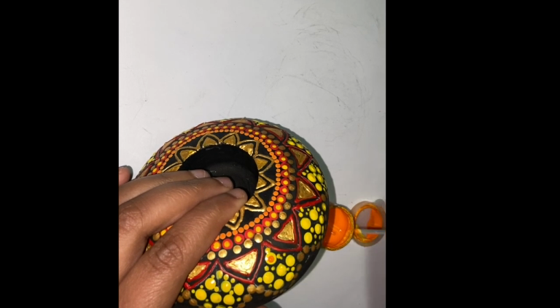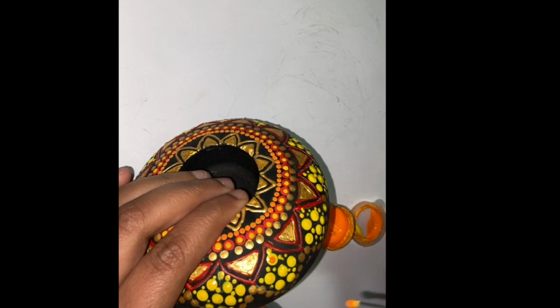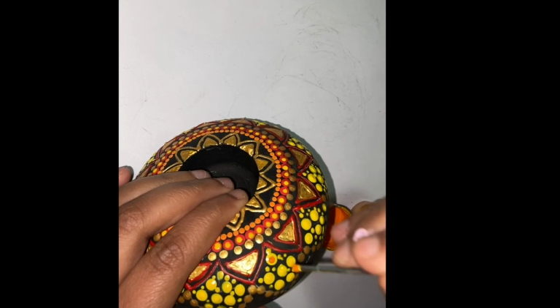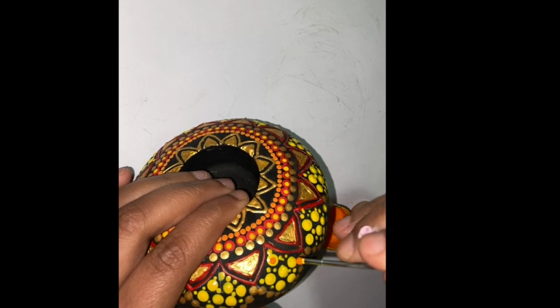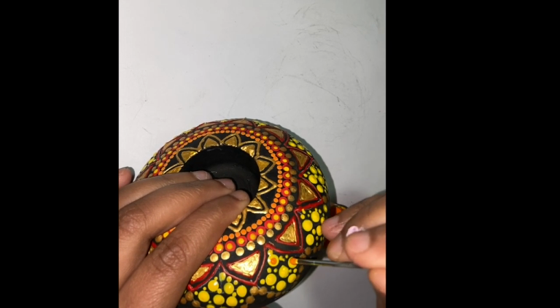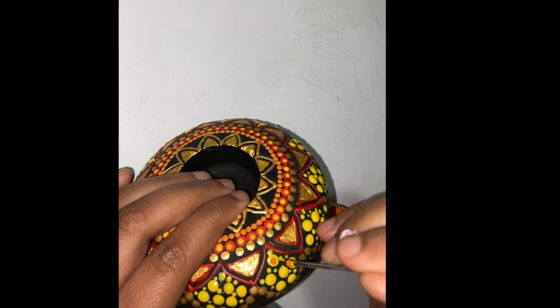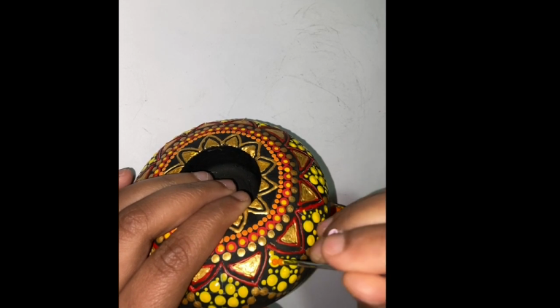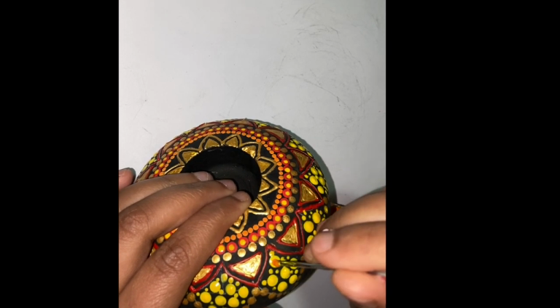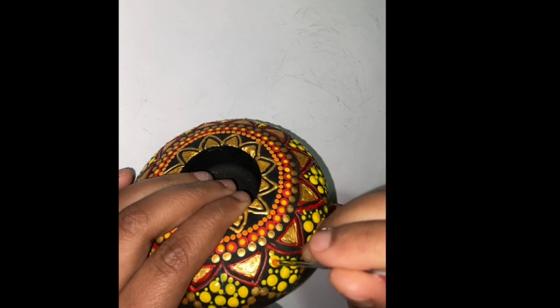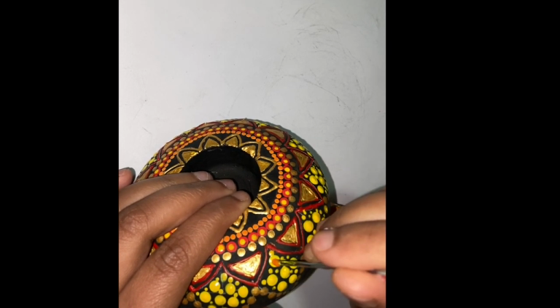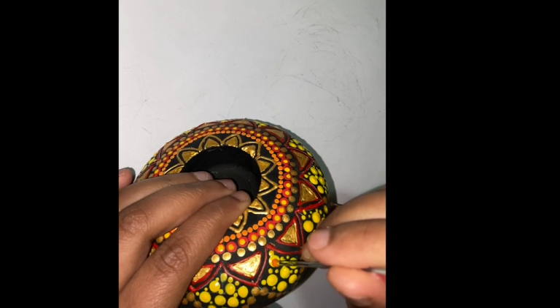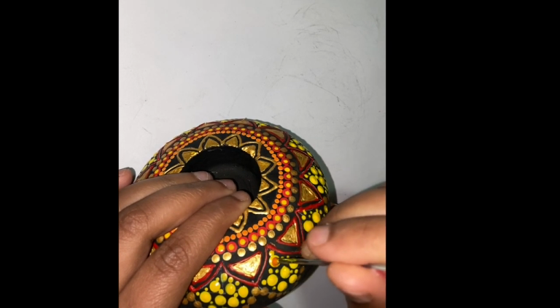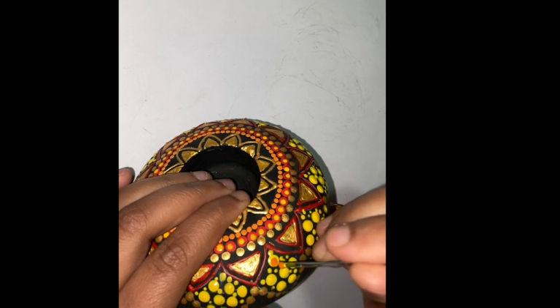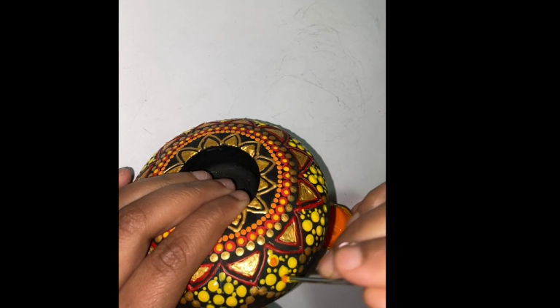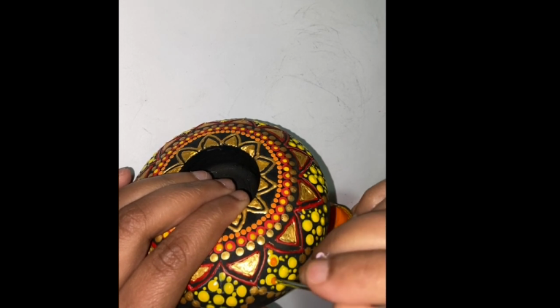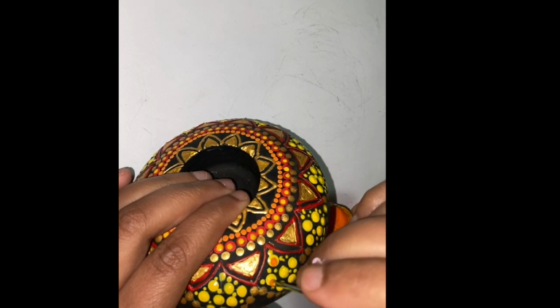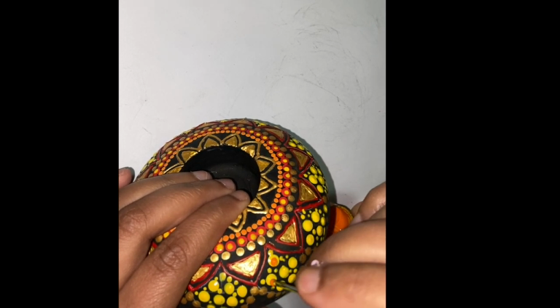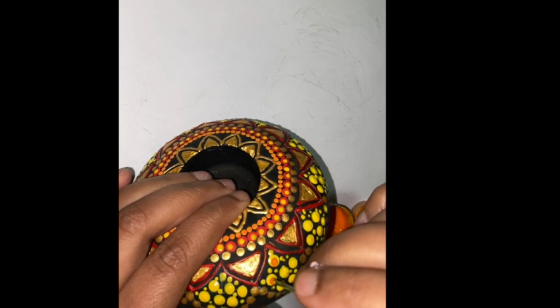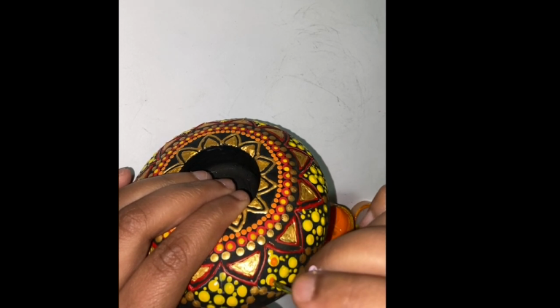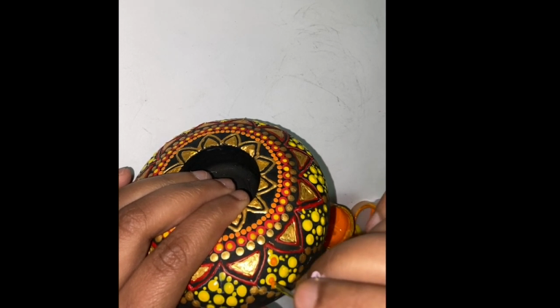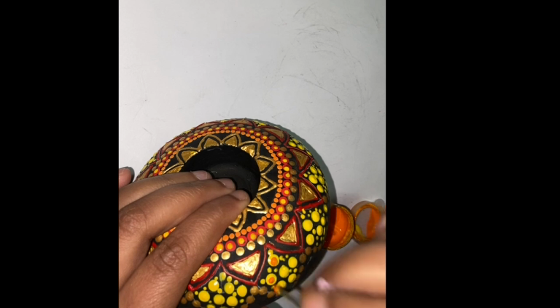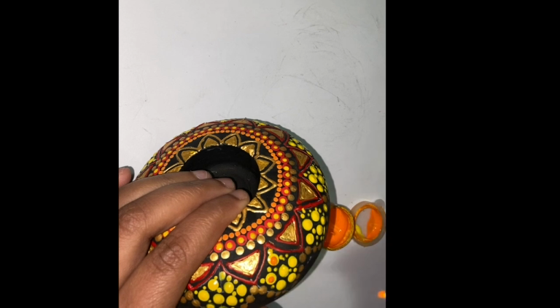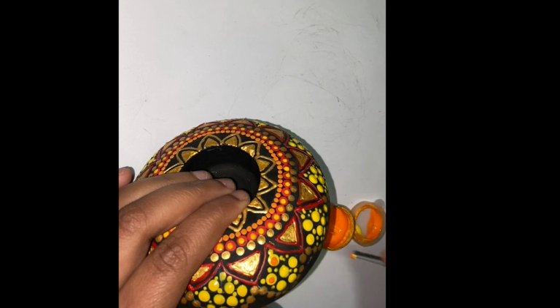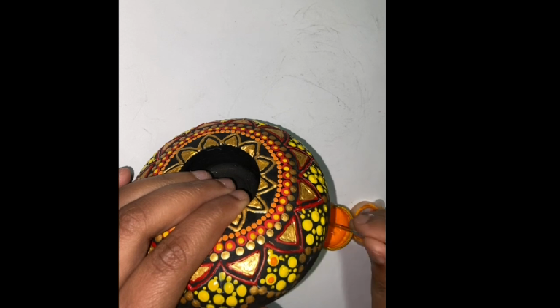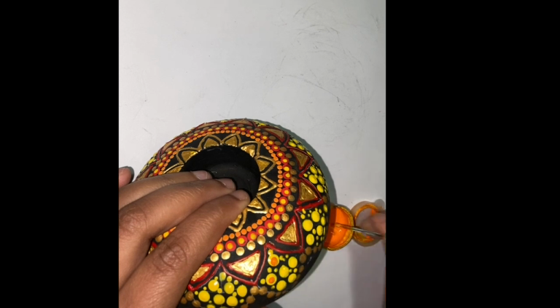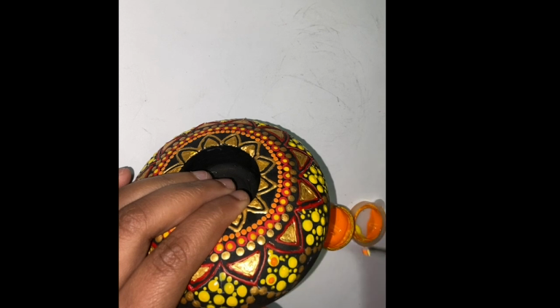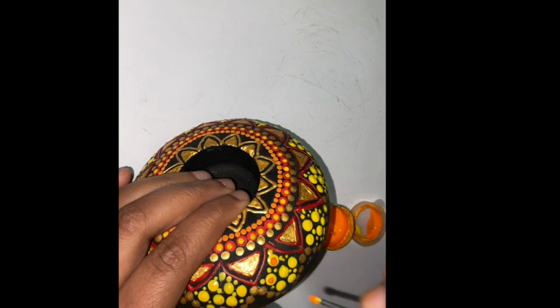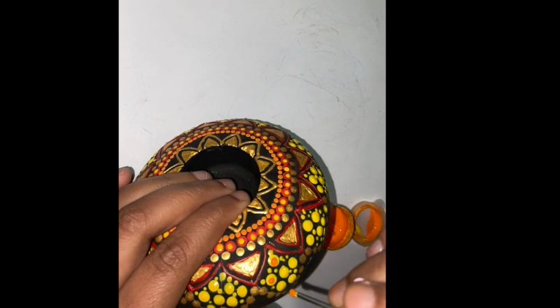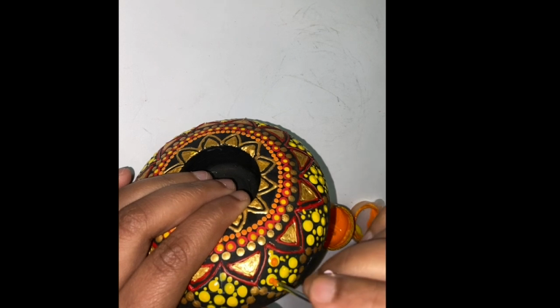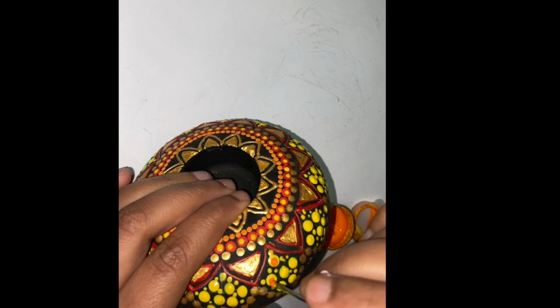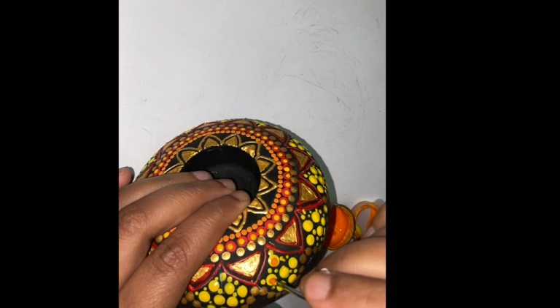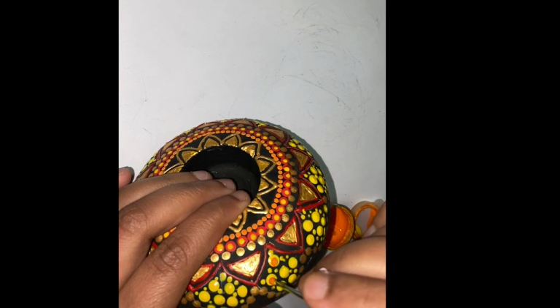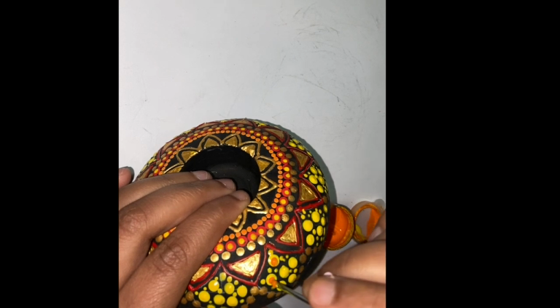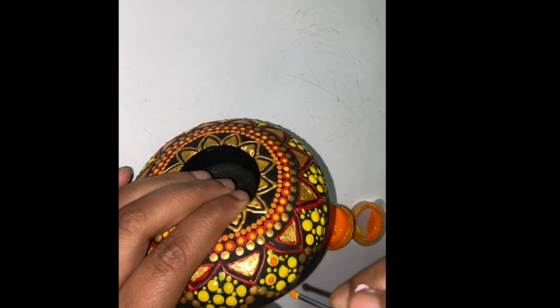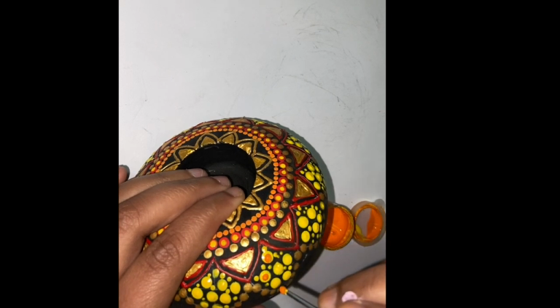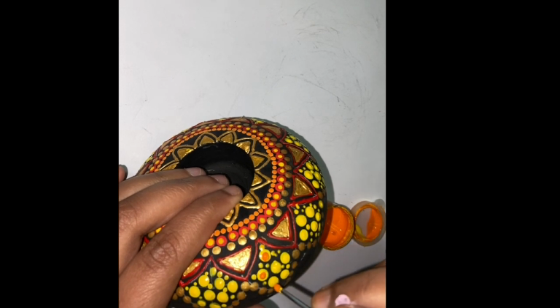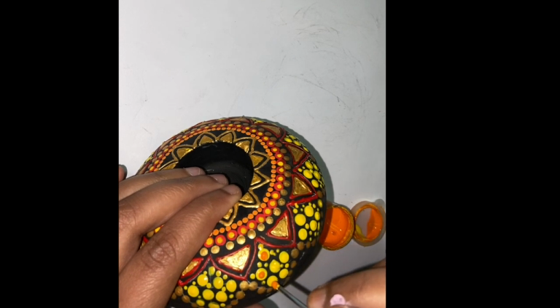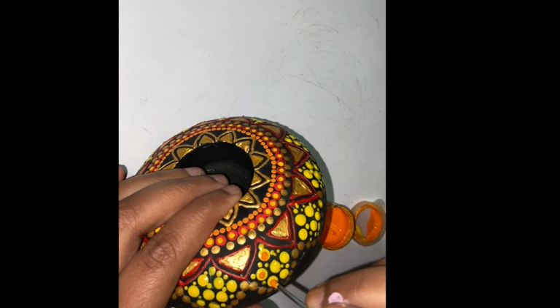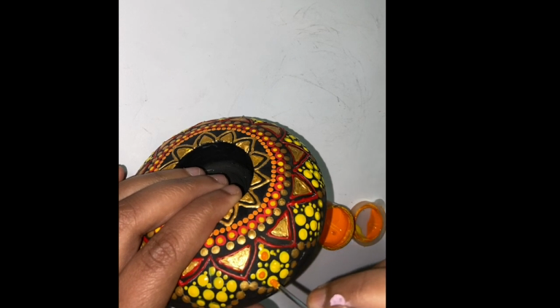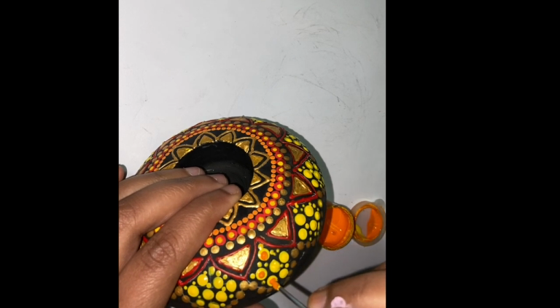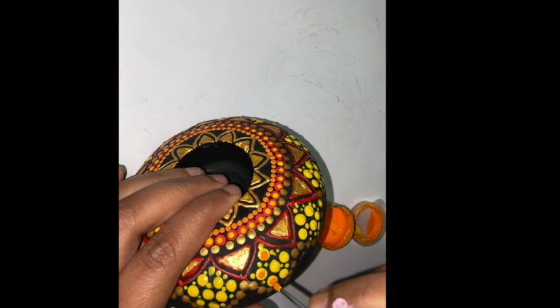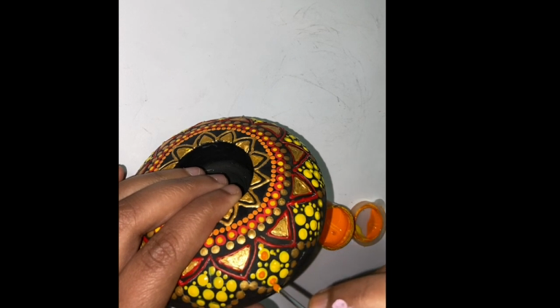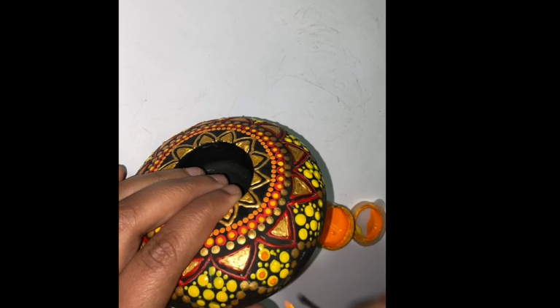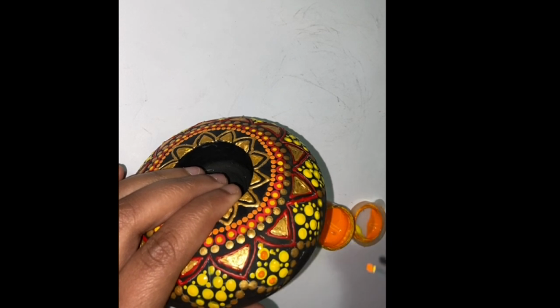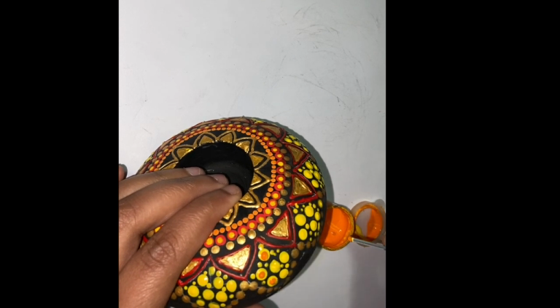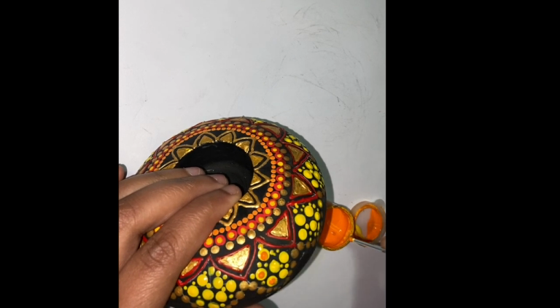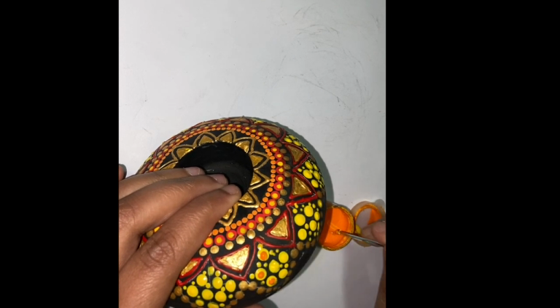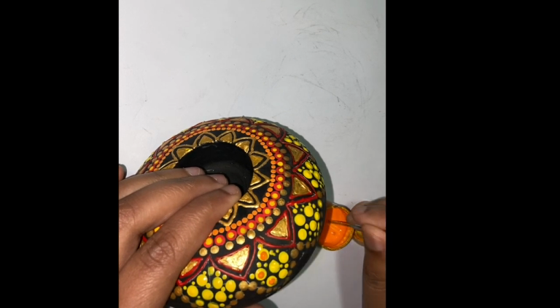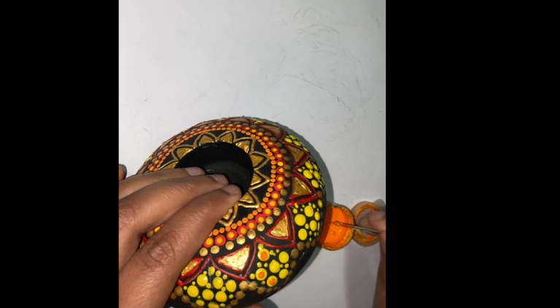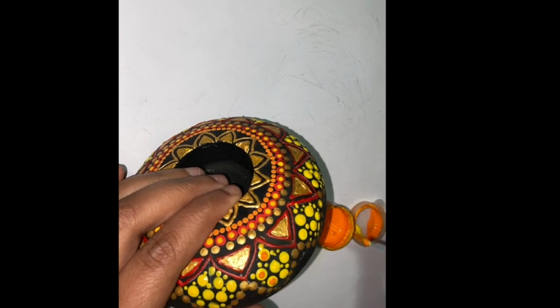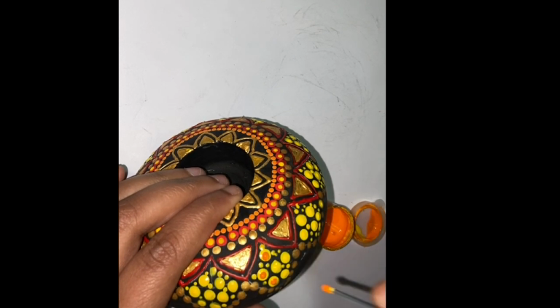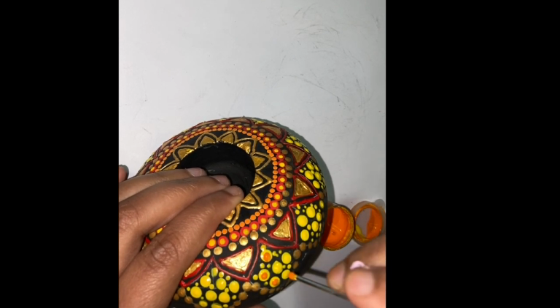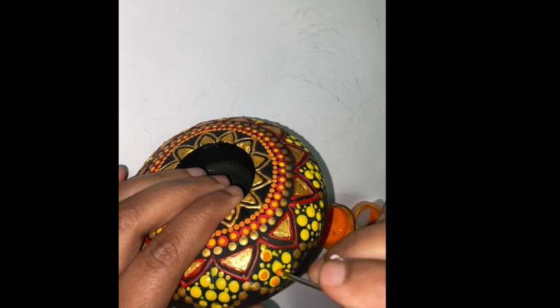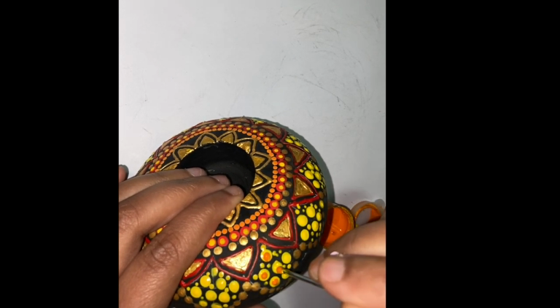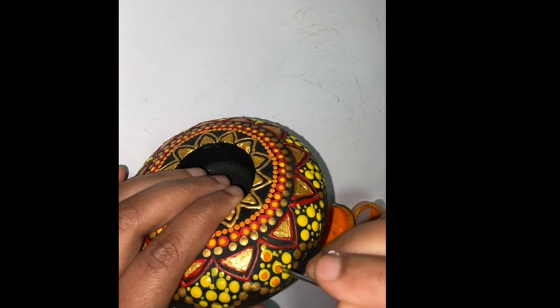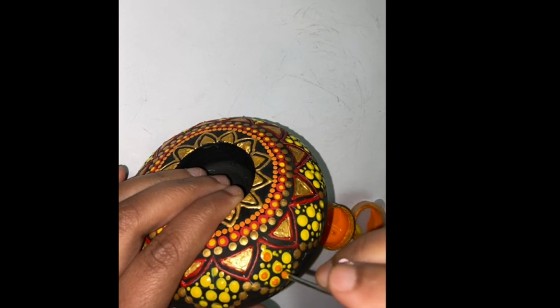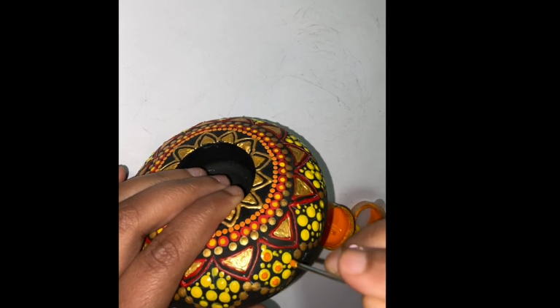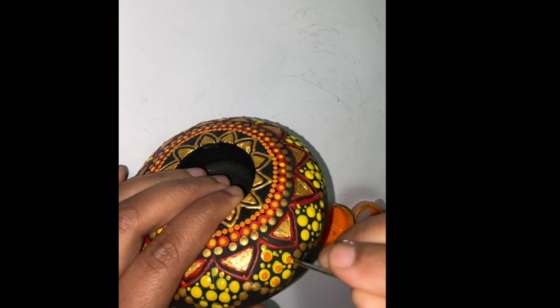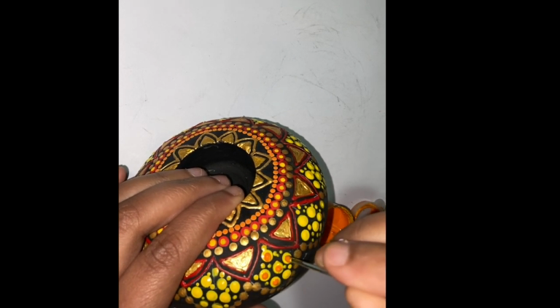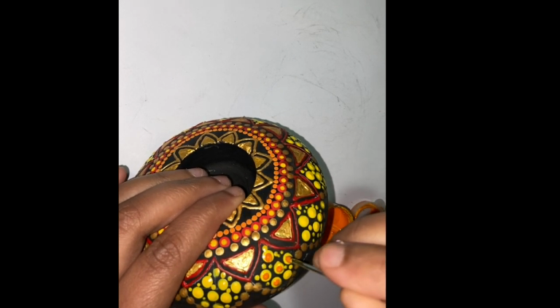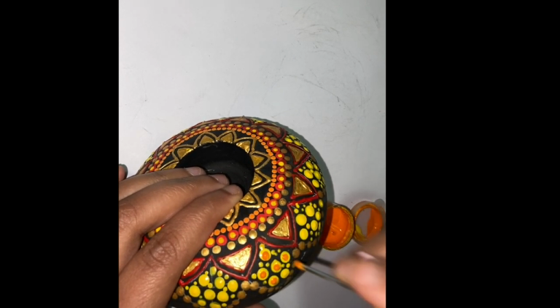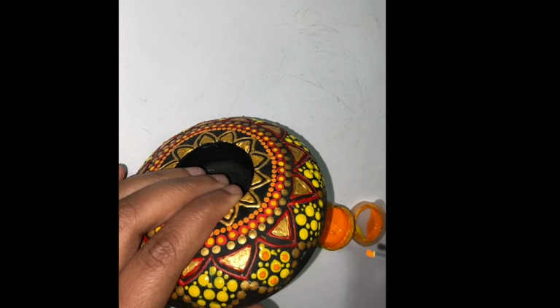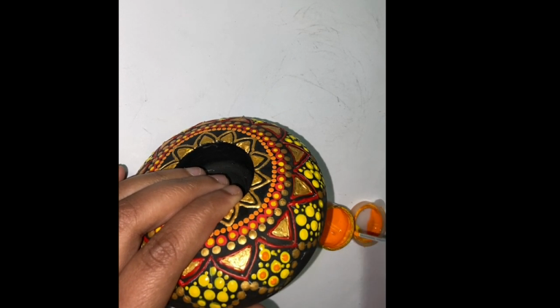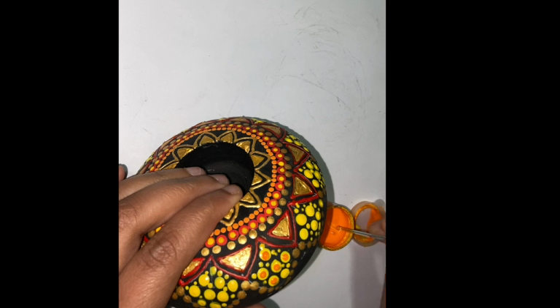As this is a sun-themed mandala, I have just used four colors in my entire project: gold, red, yellow, and orange.